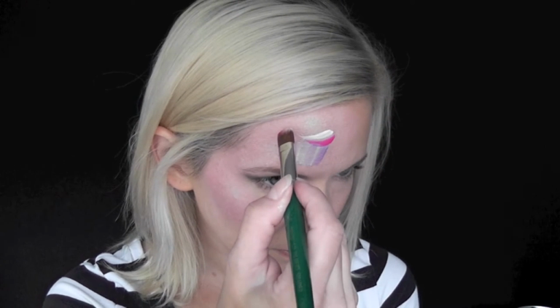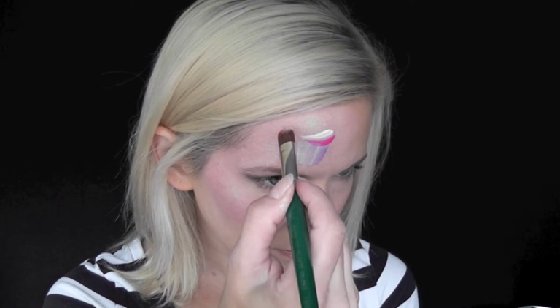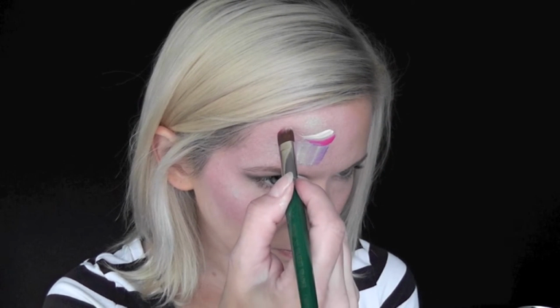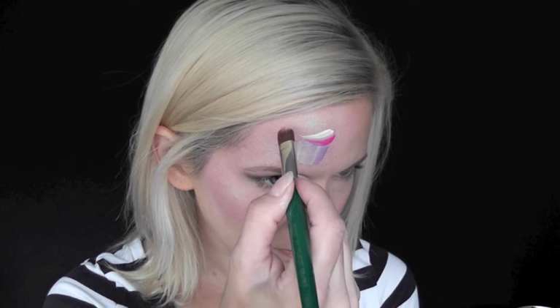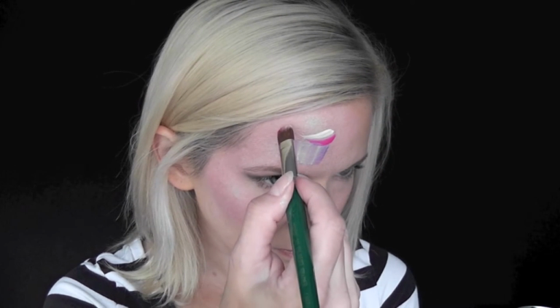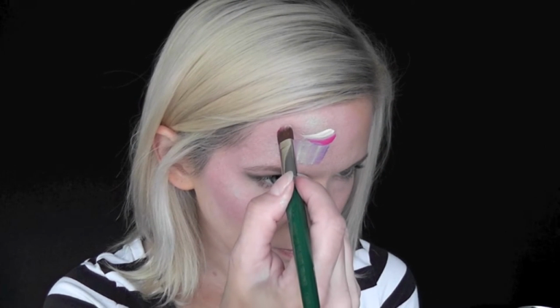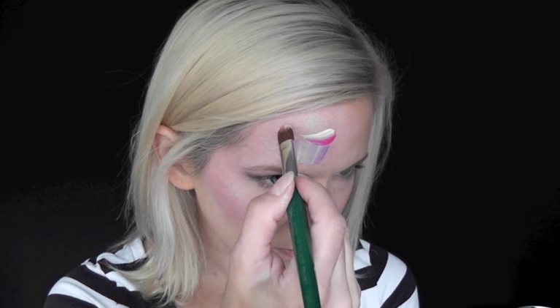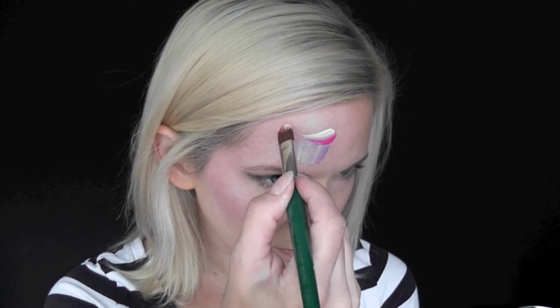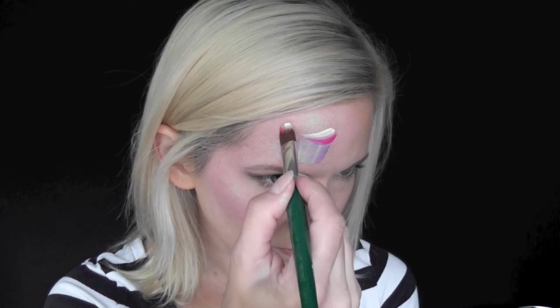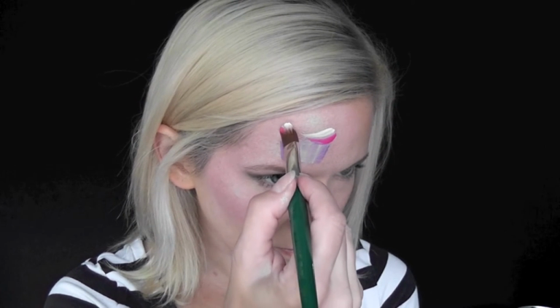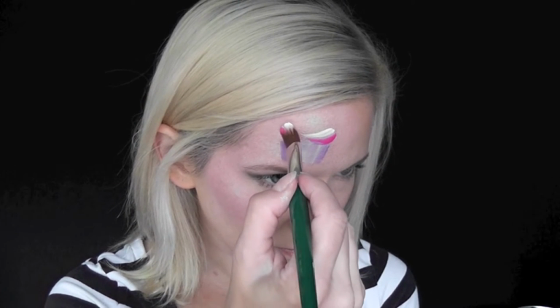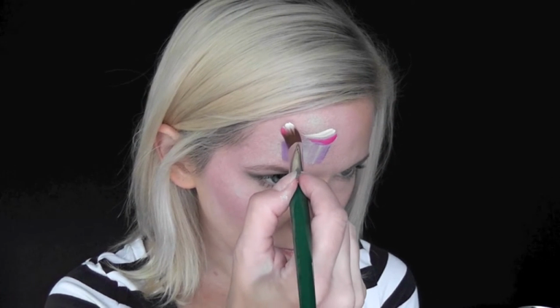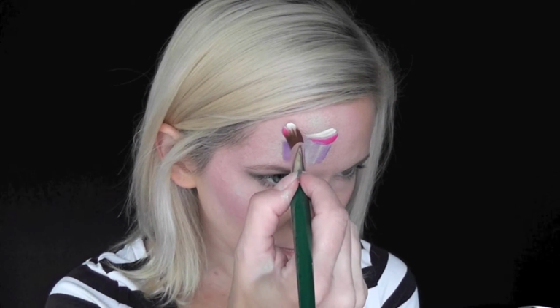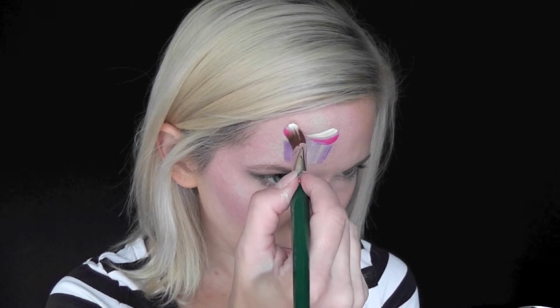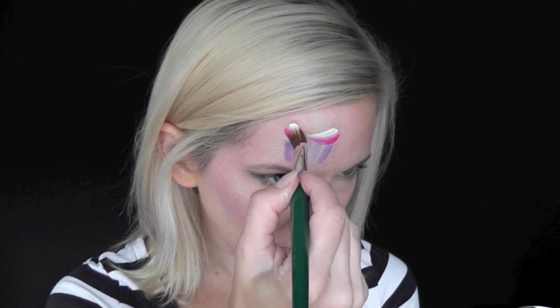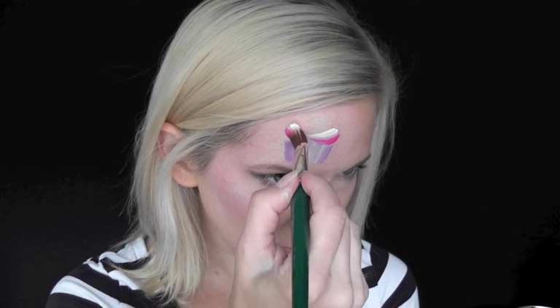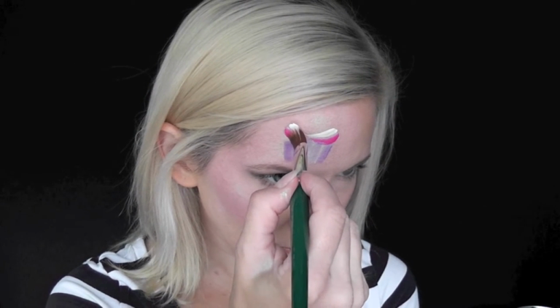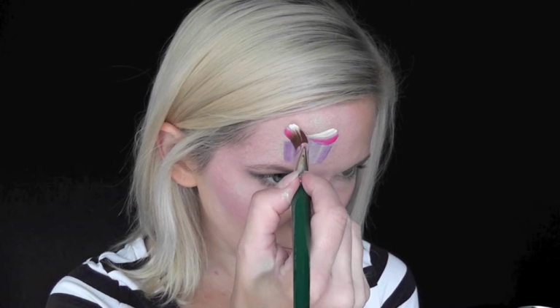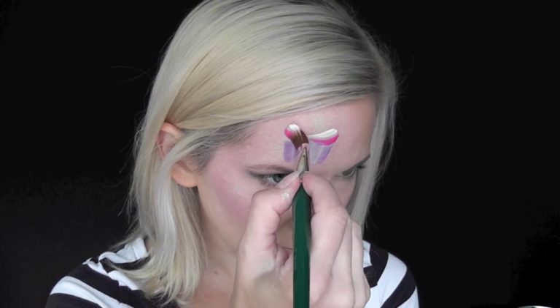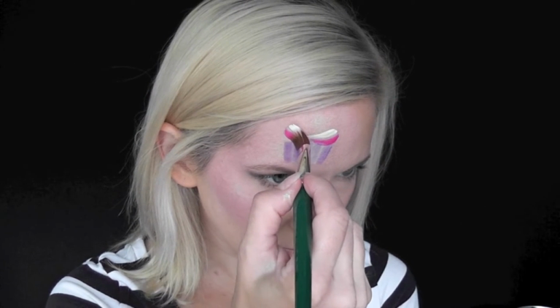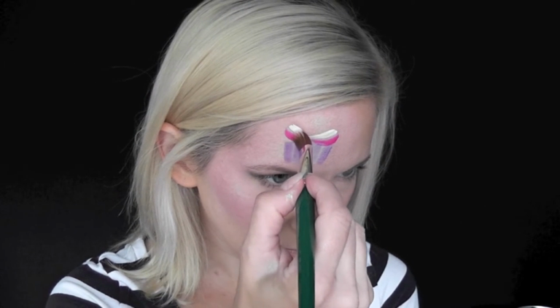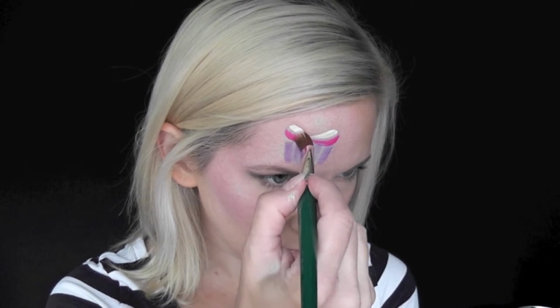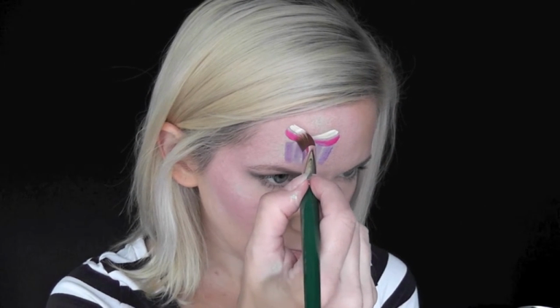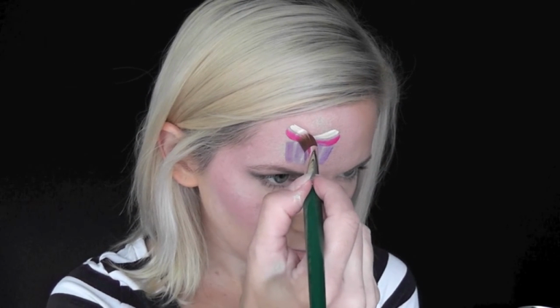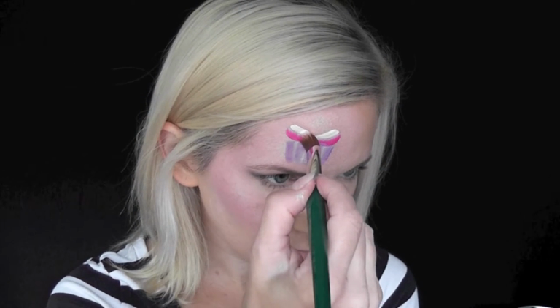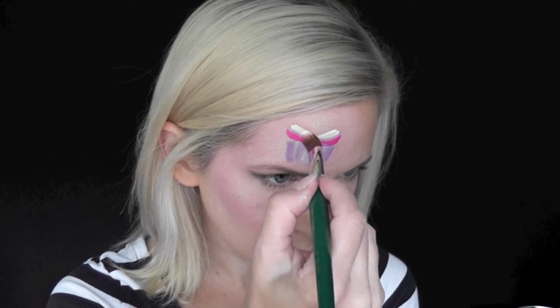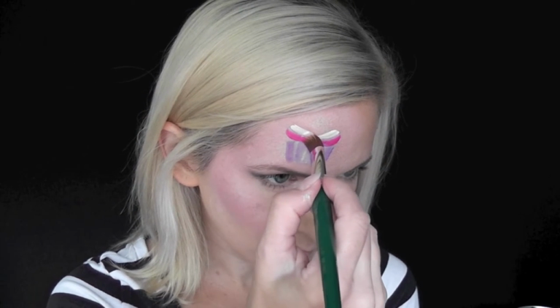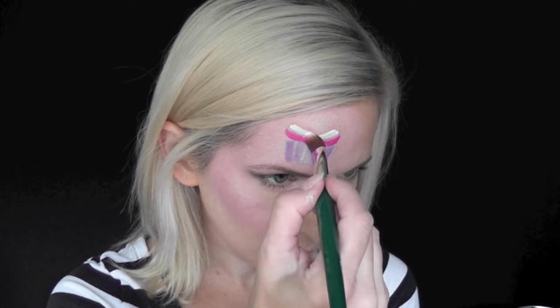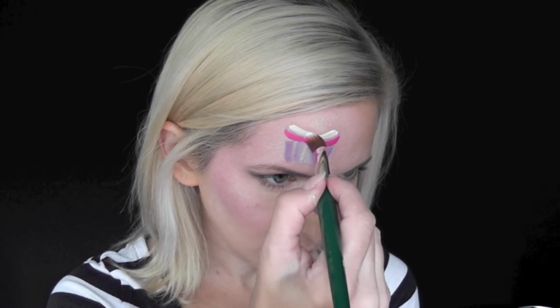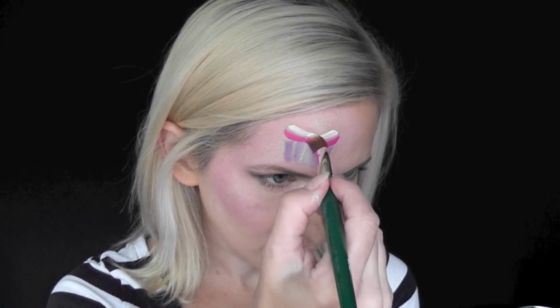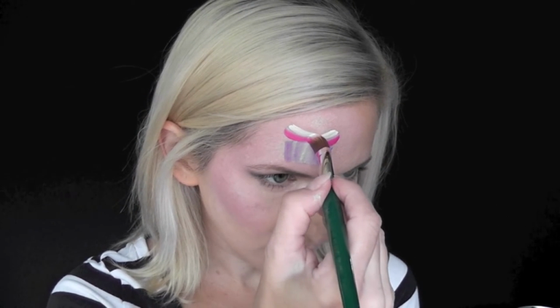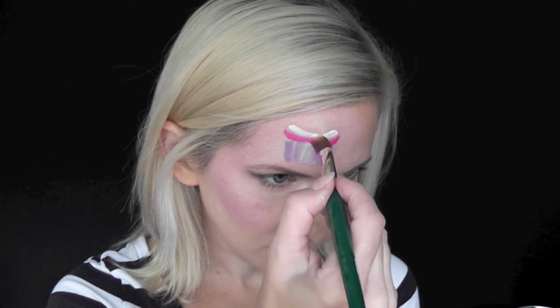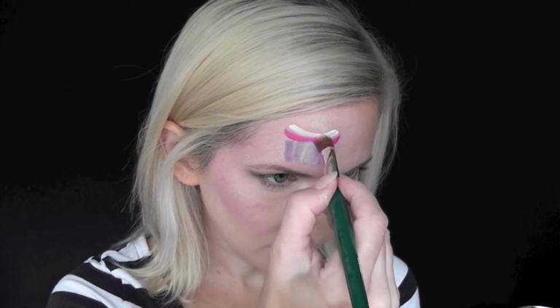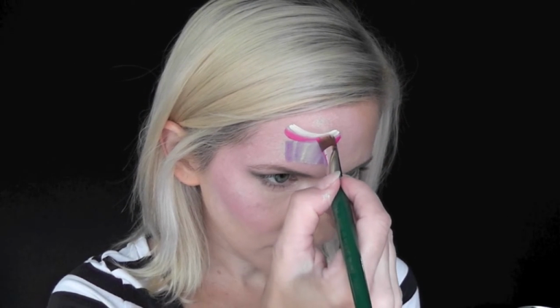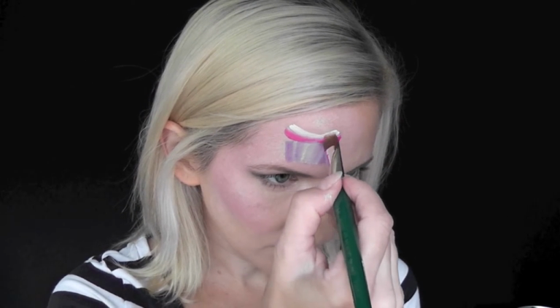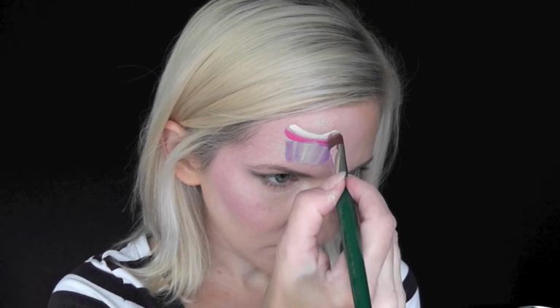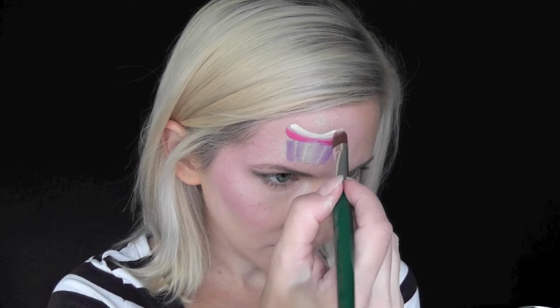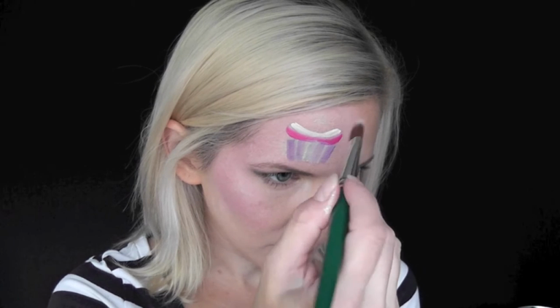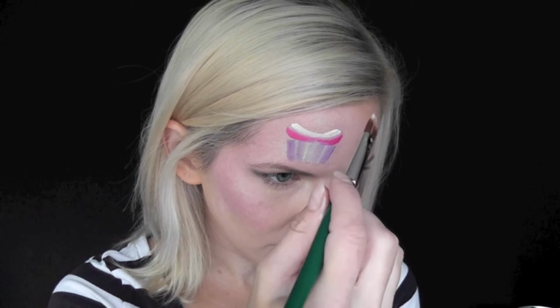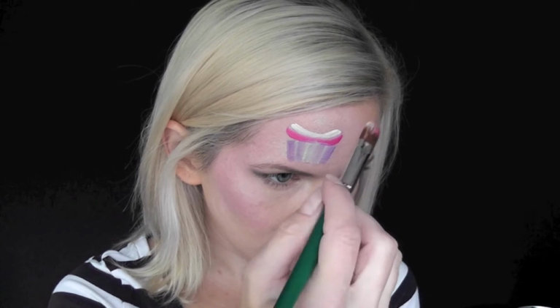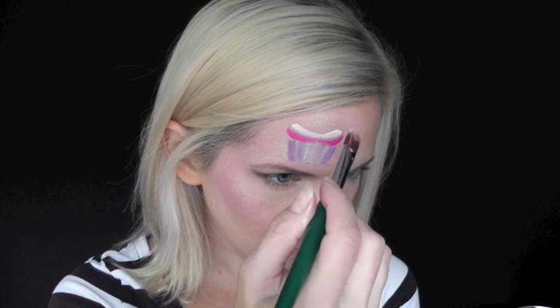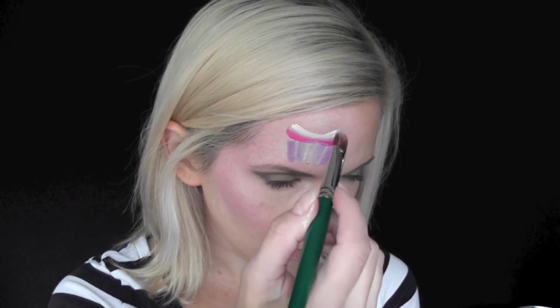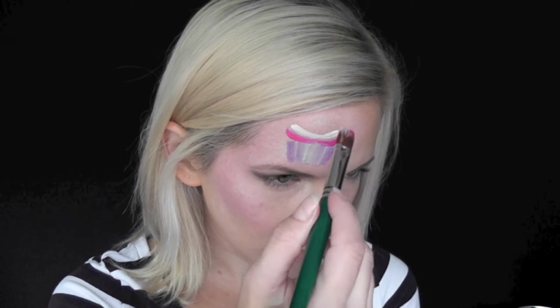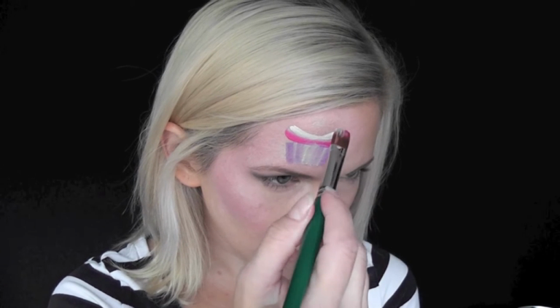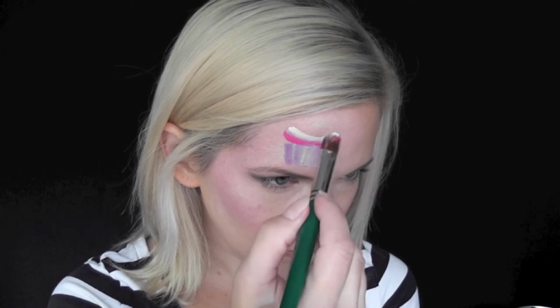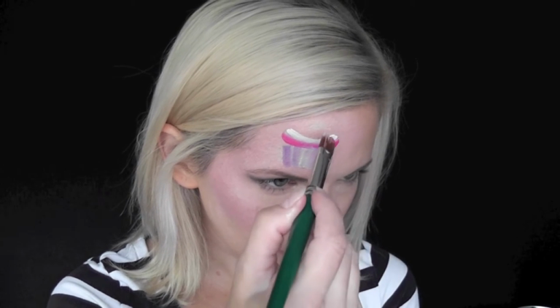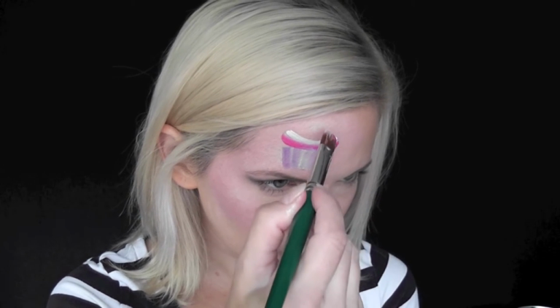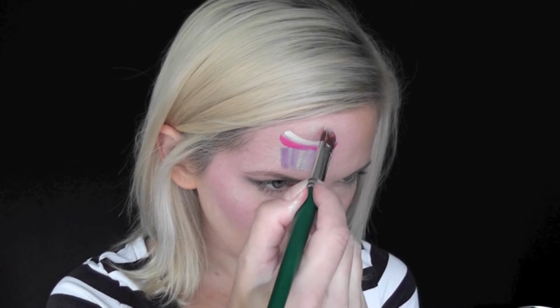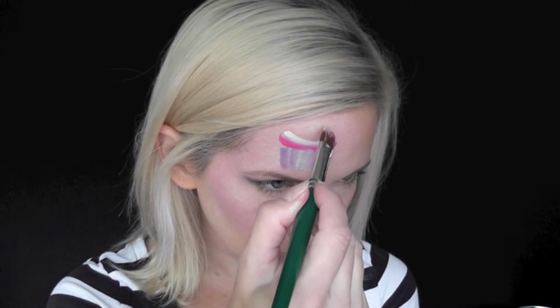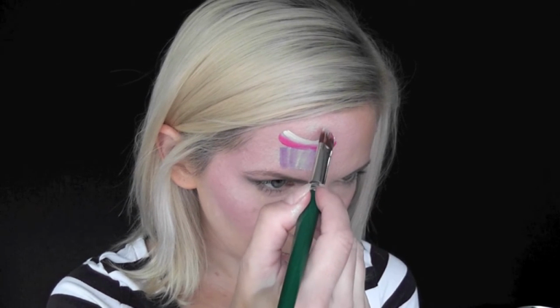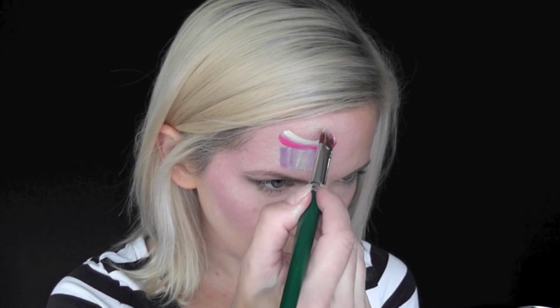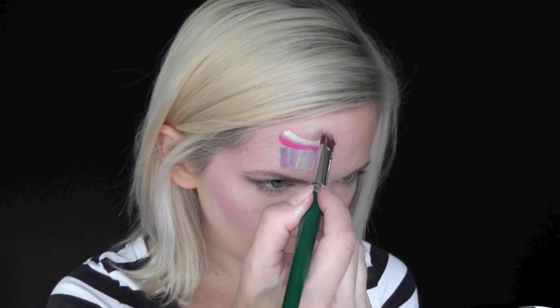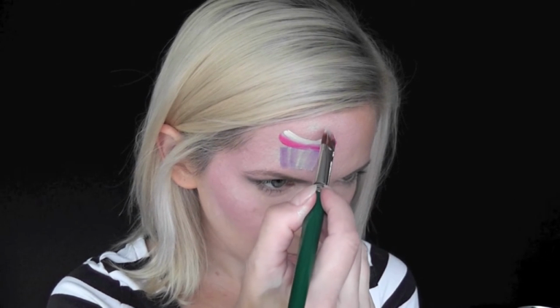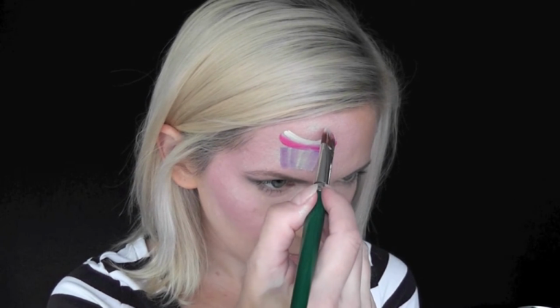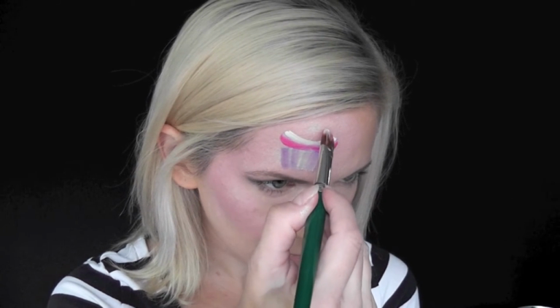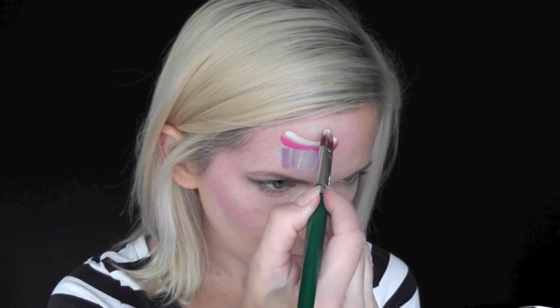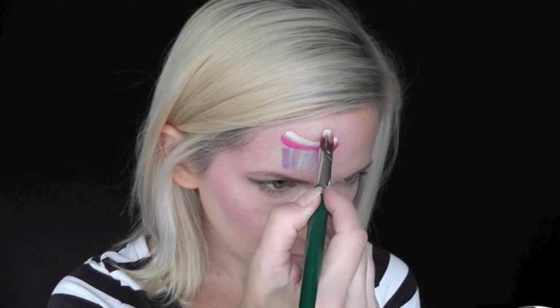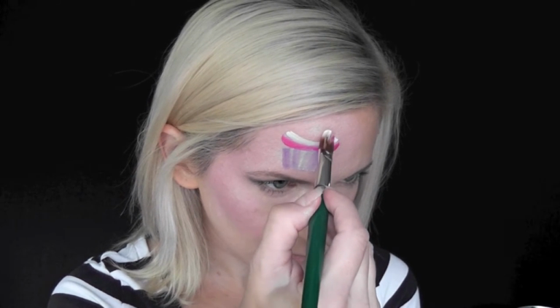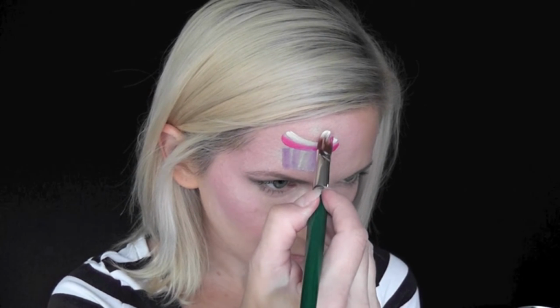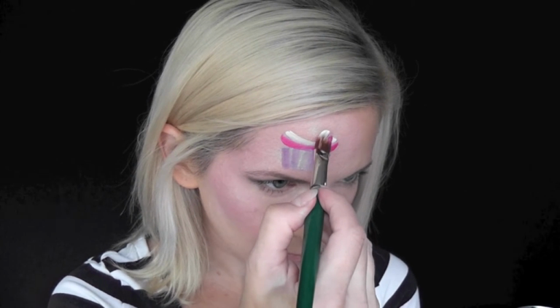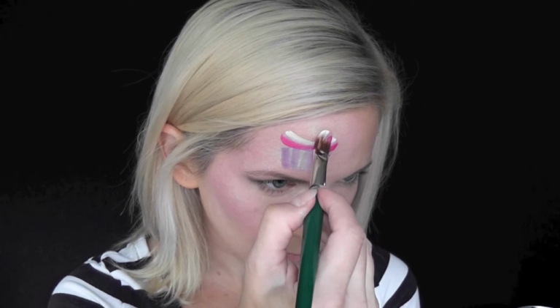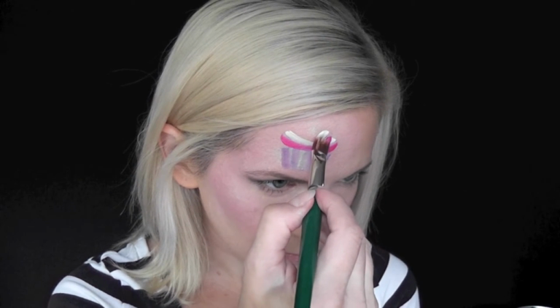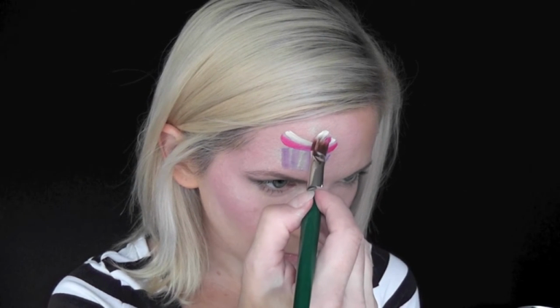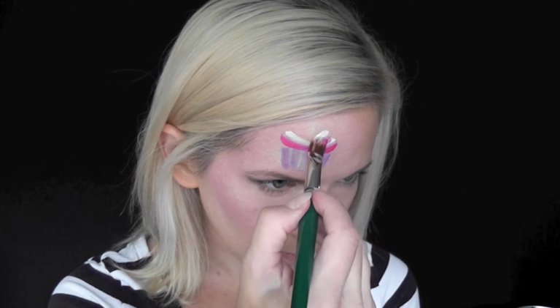I've just double loaded my brush and I'm pulling it in and twisting at the edge to make the frosting shapes.